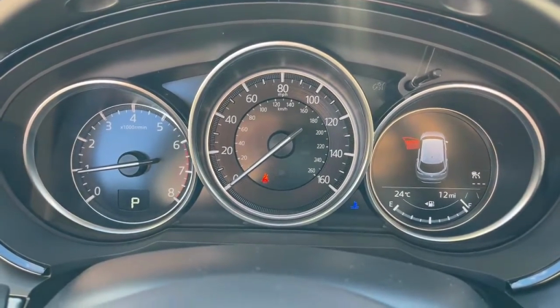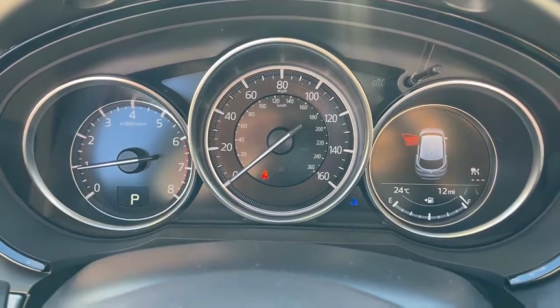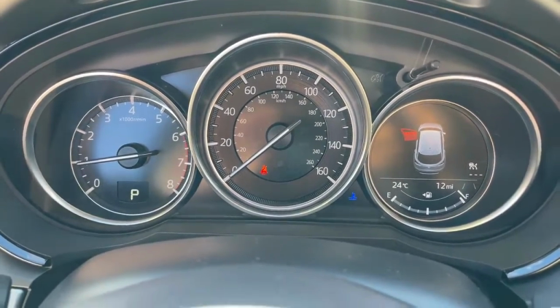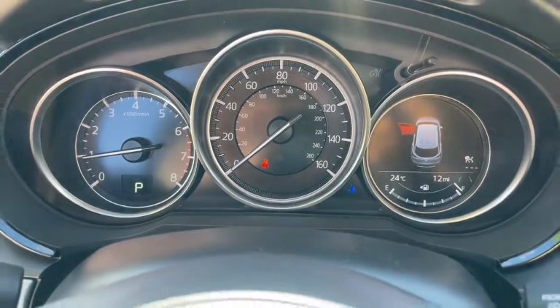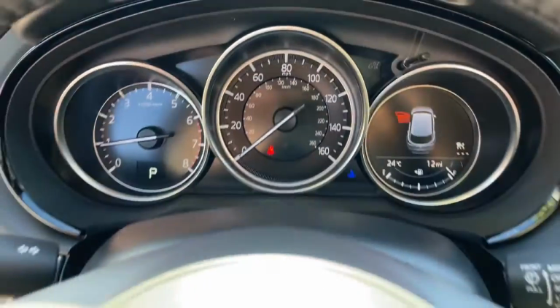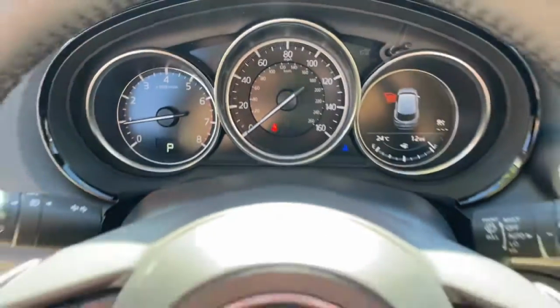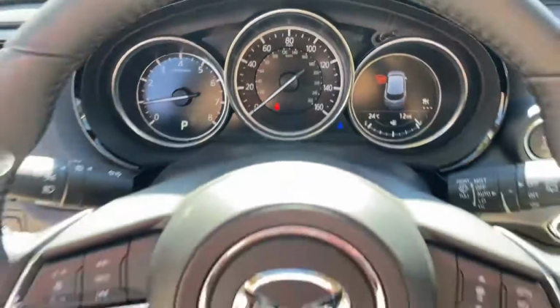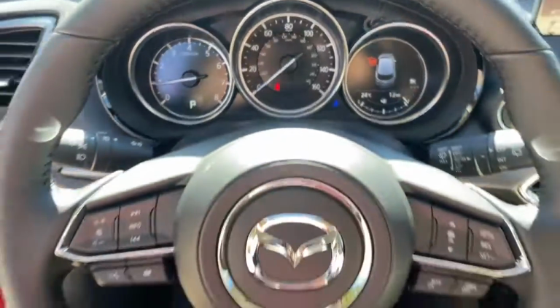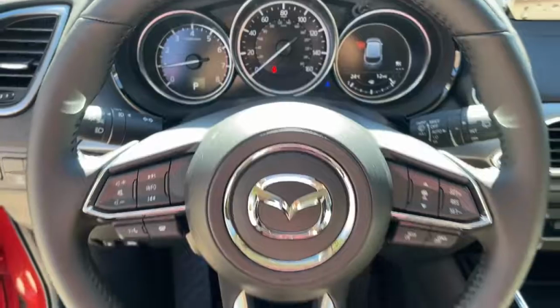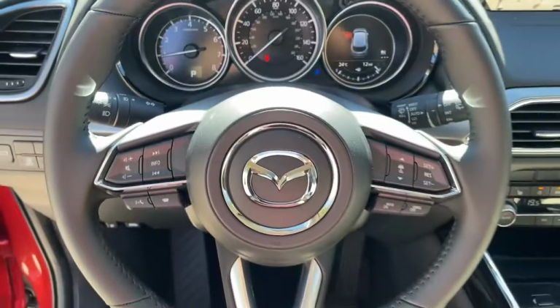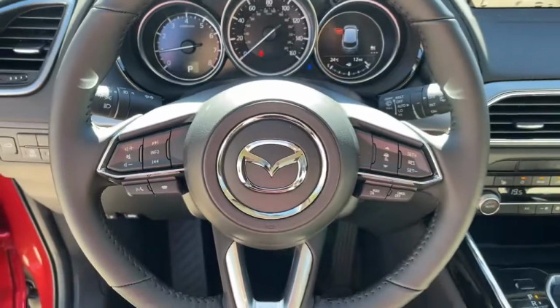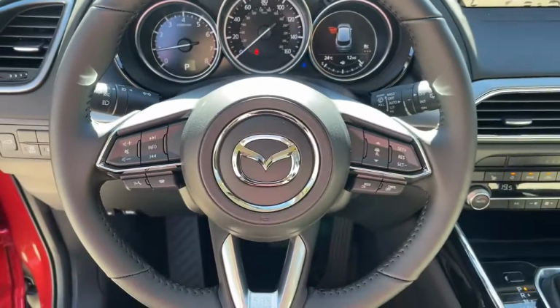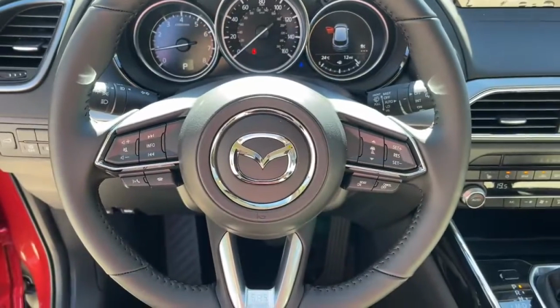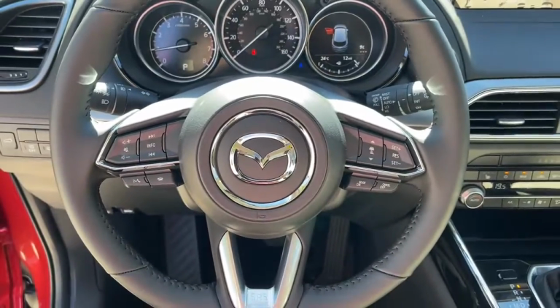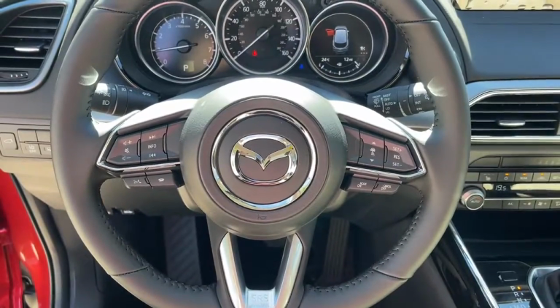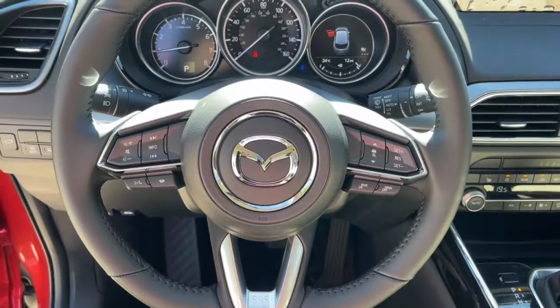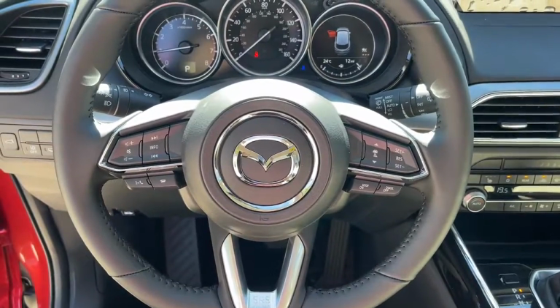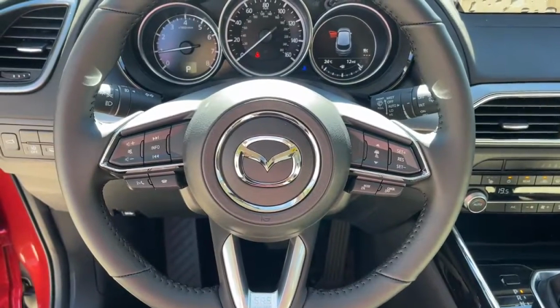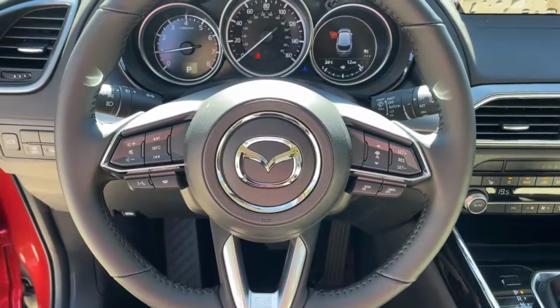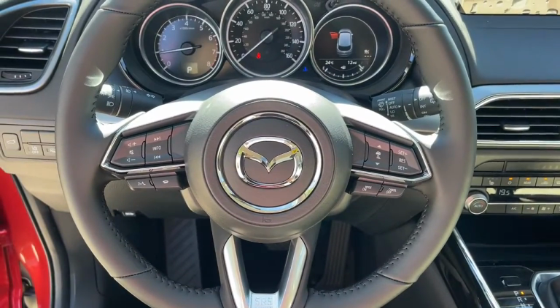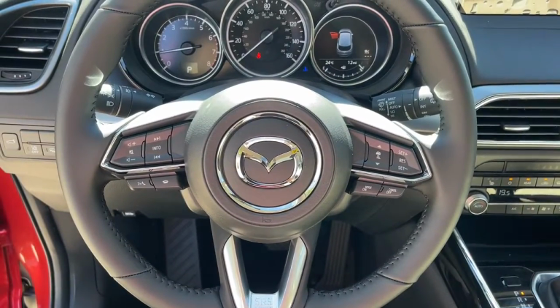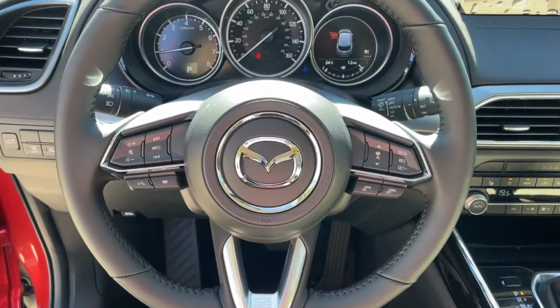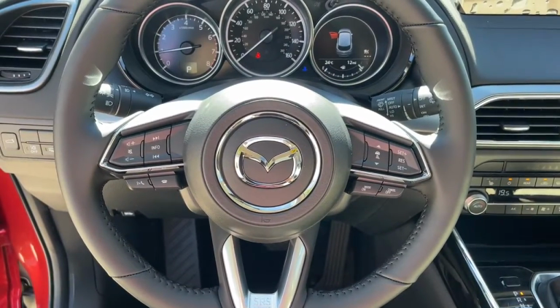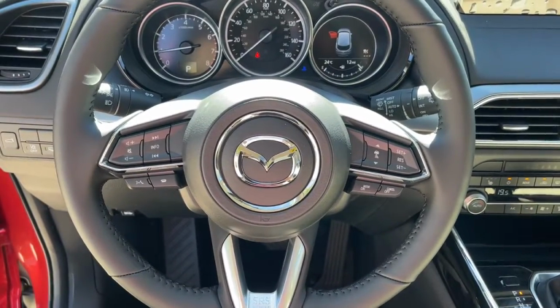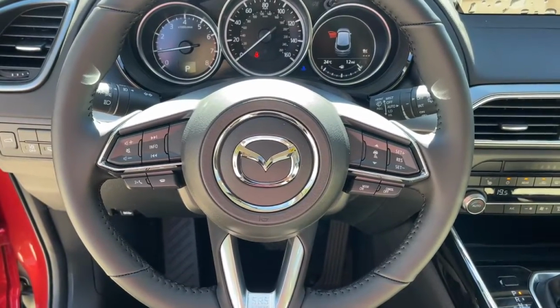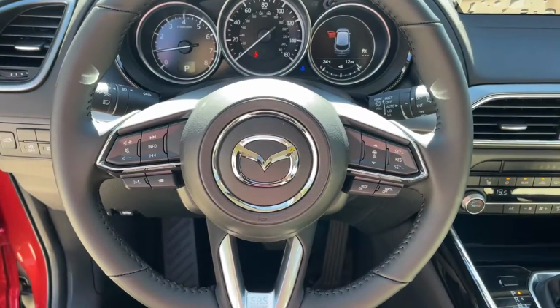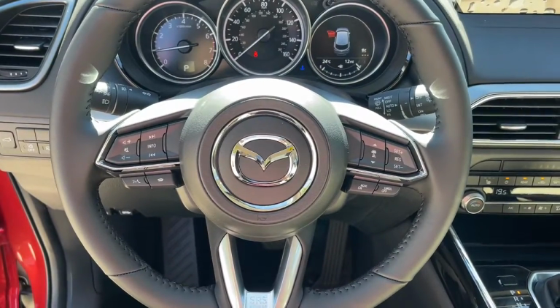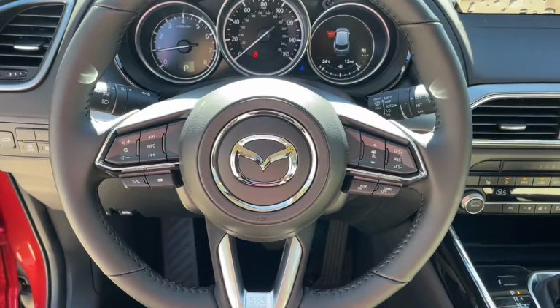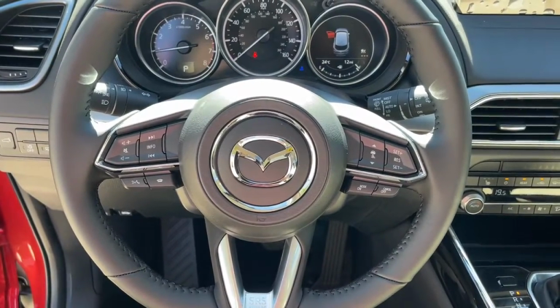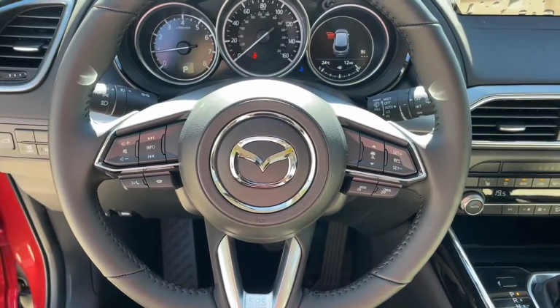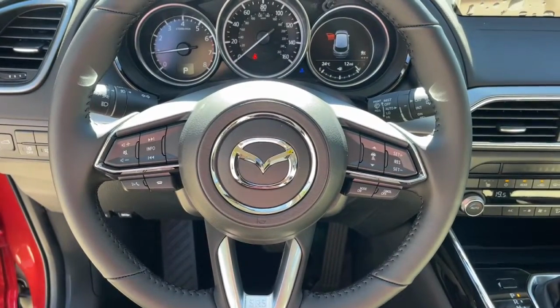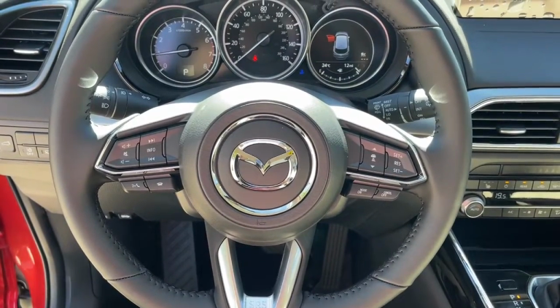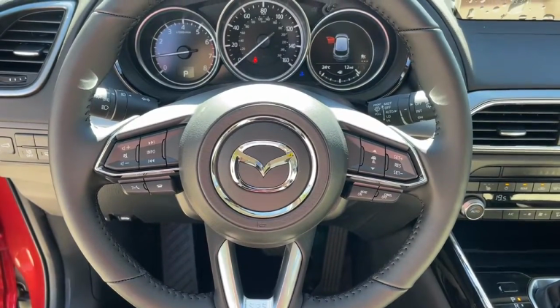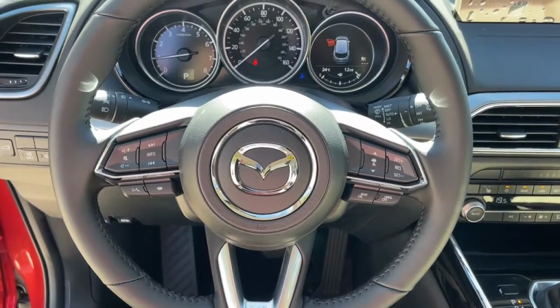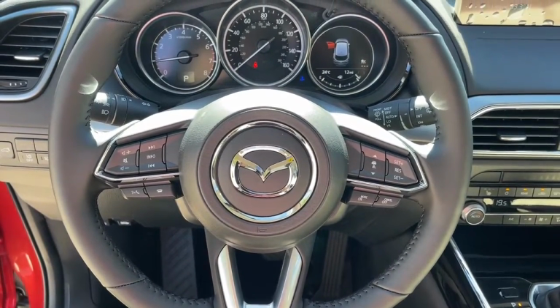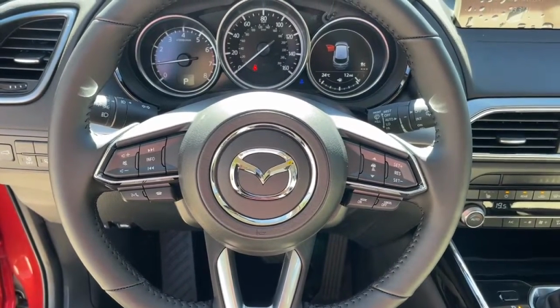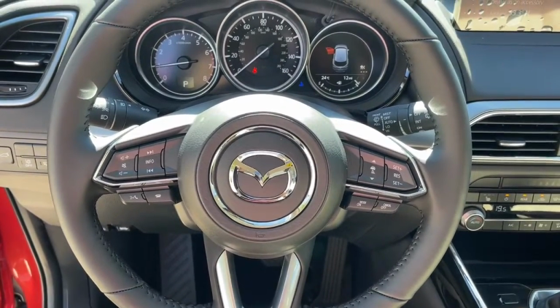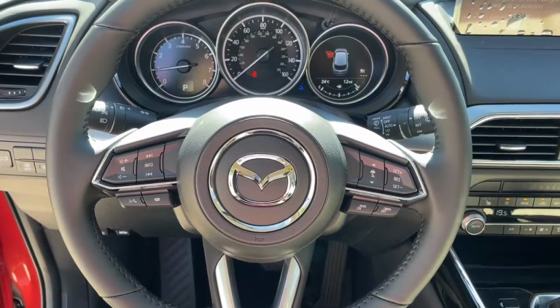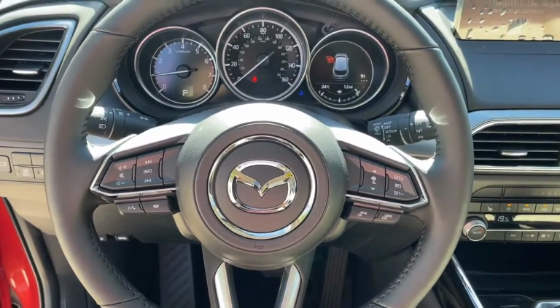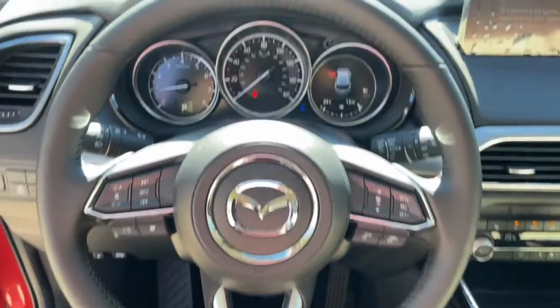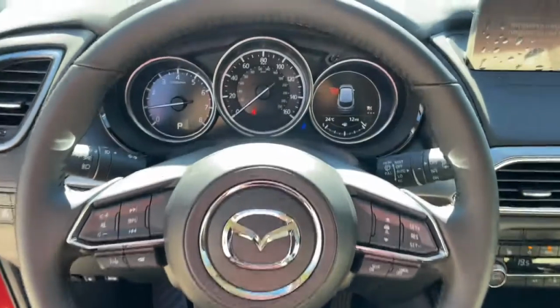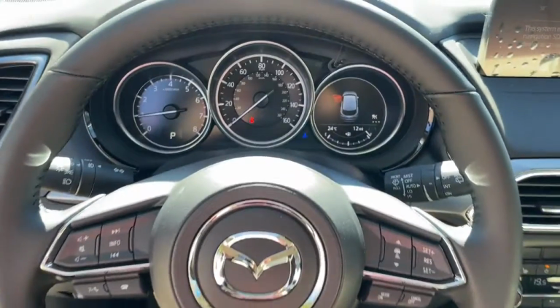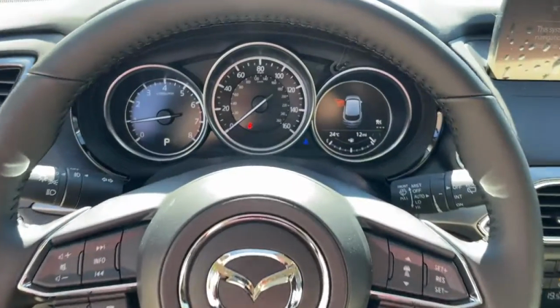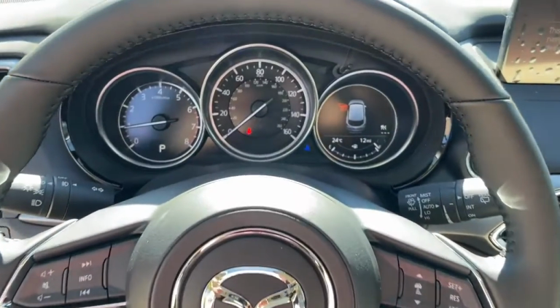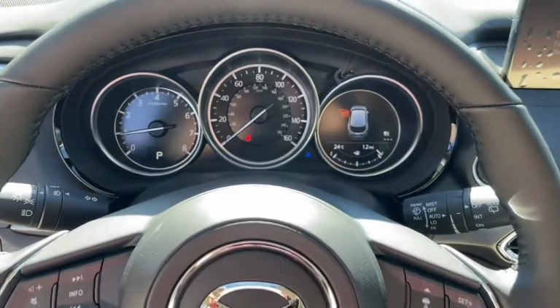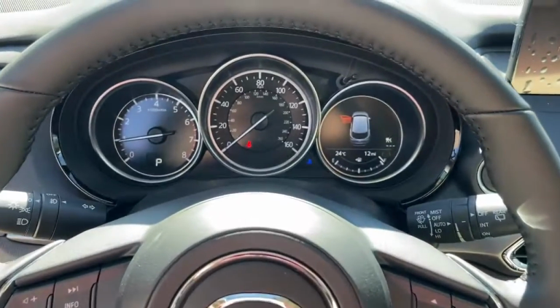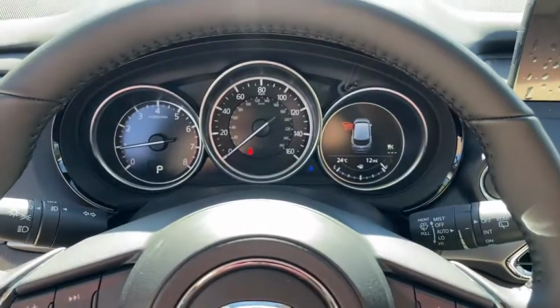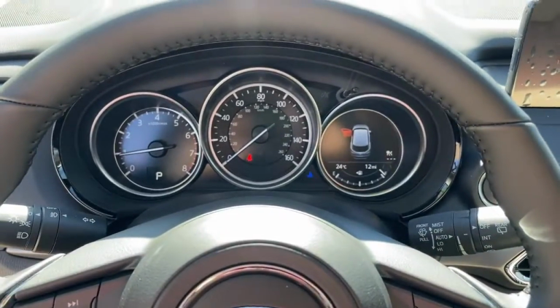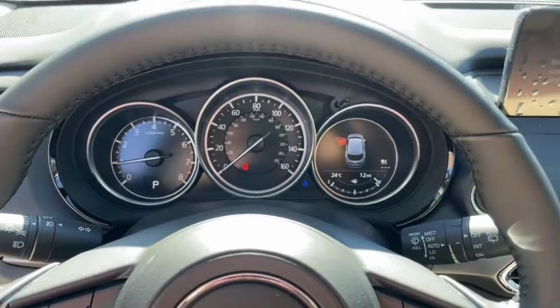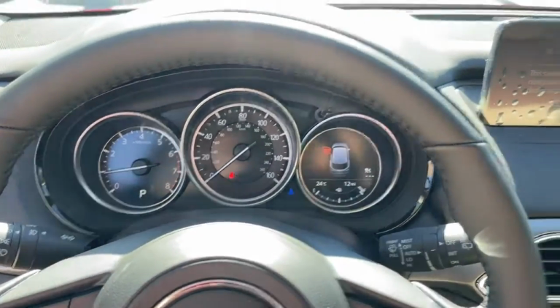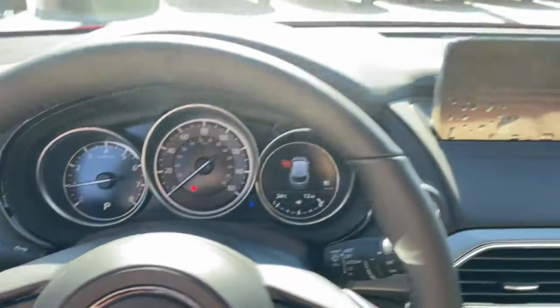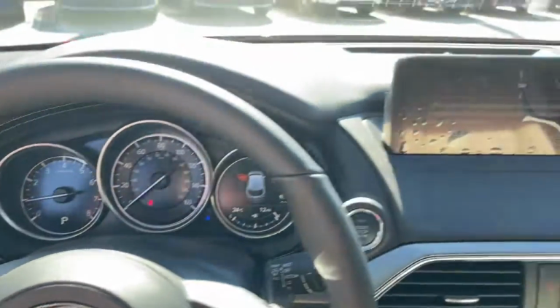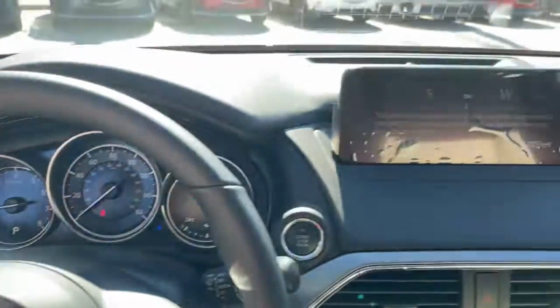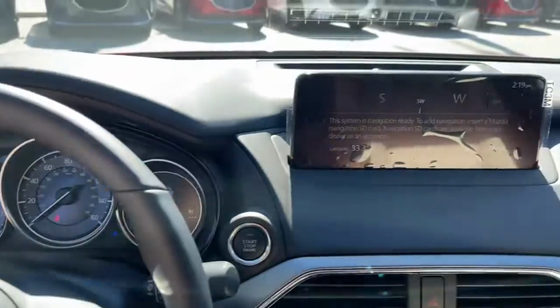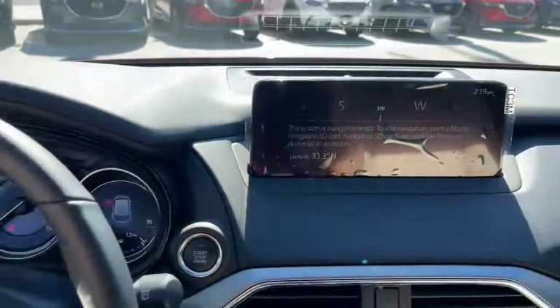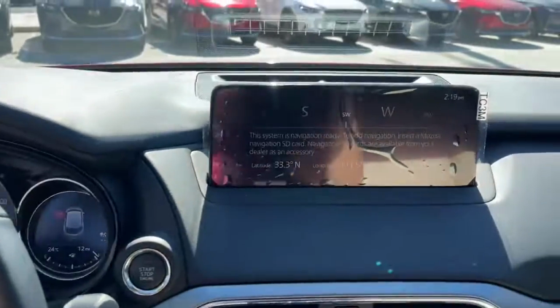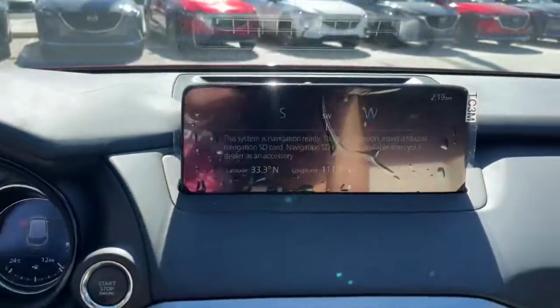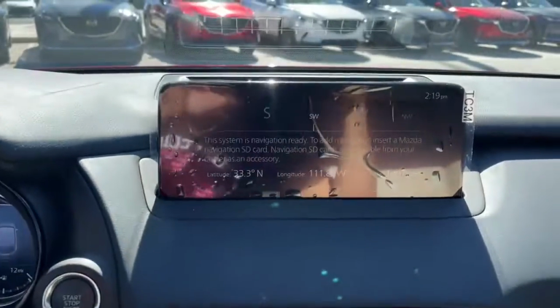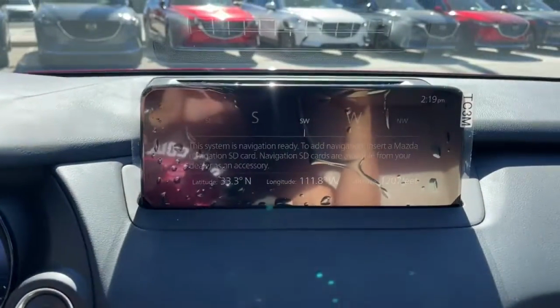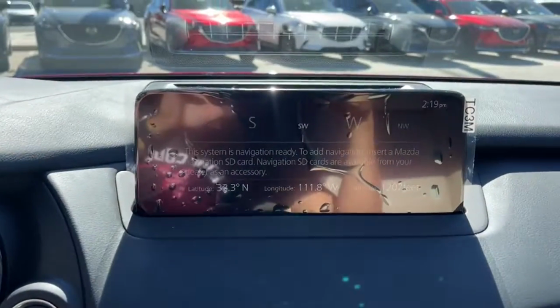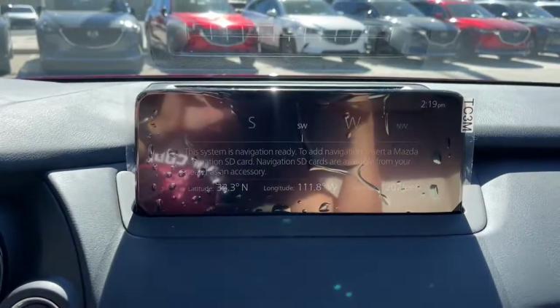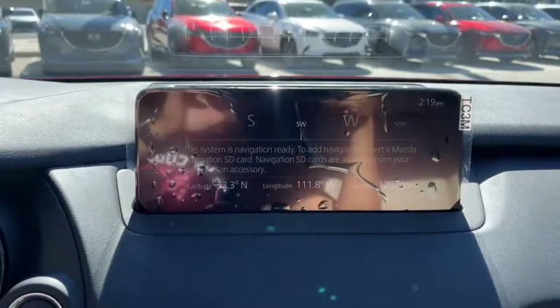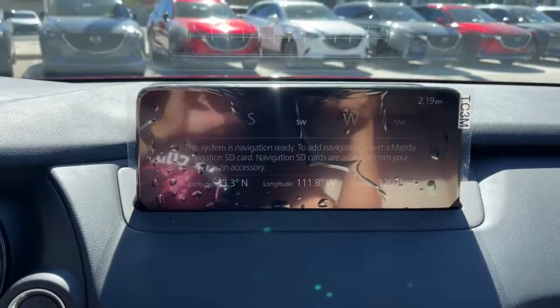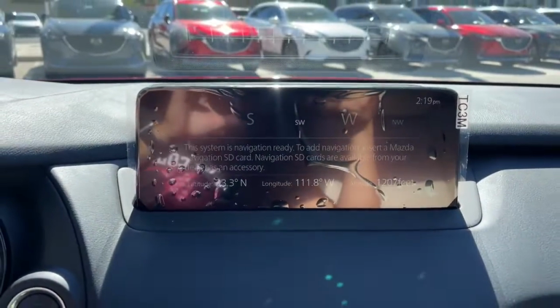Fog lamps, aluminum wheels, heated front seat, rear AC, electronic stability control, third row seat.